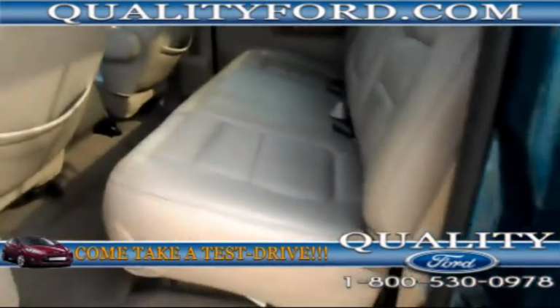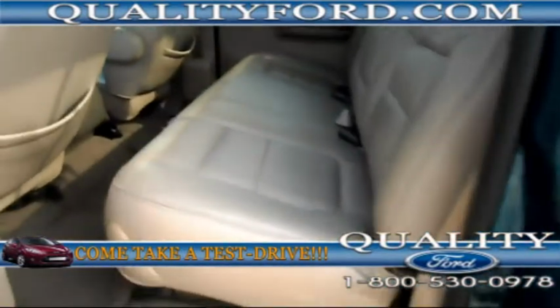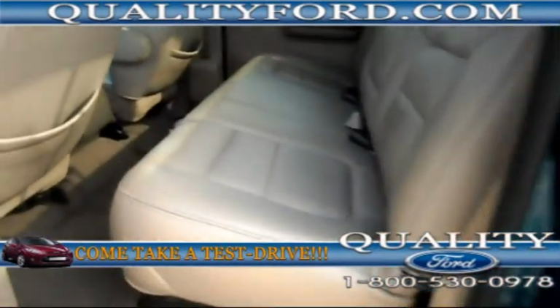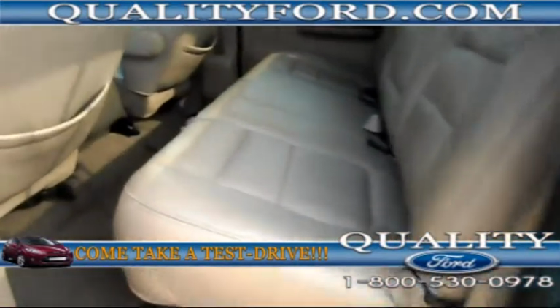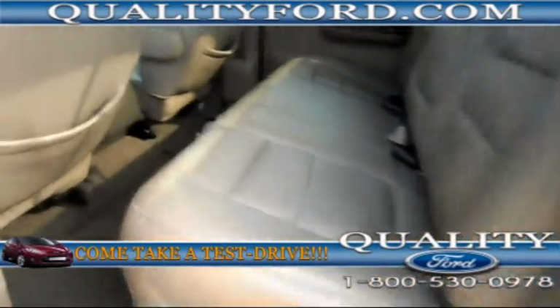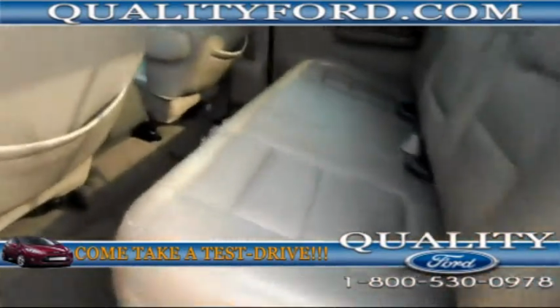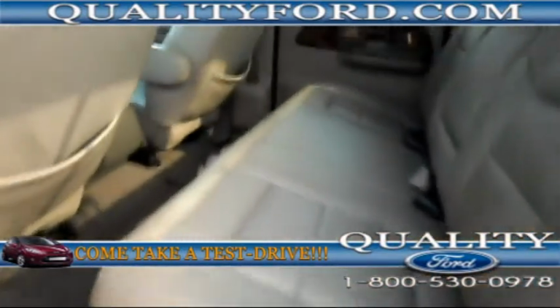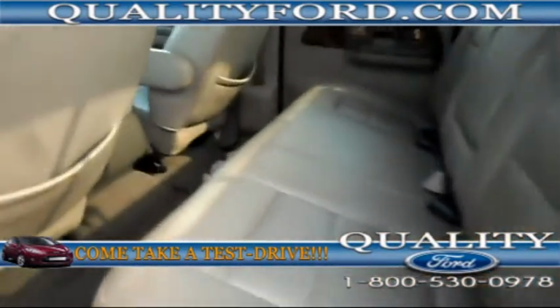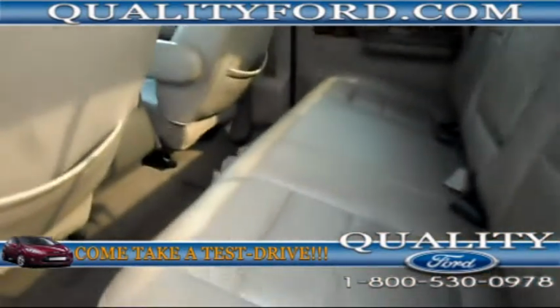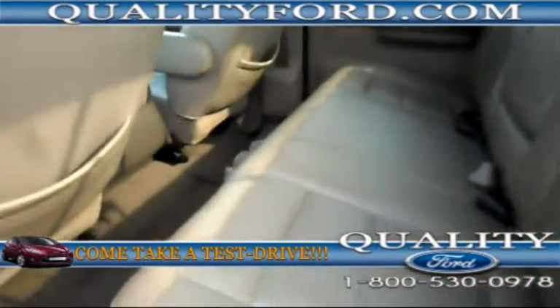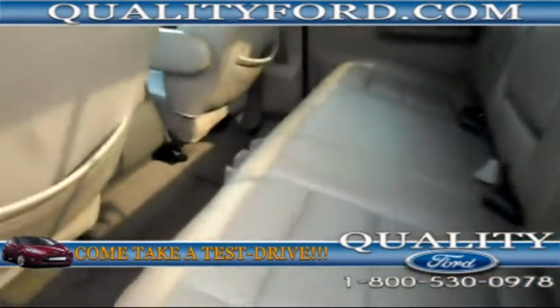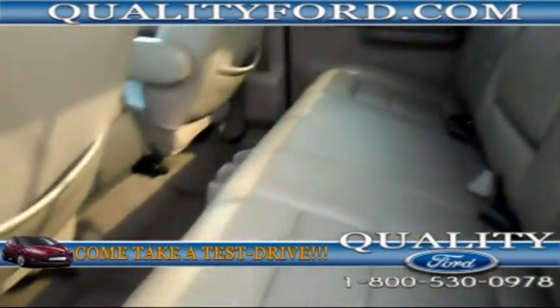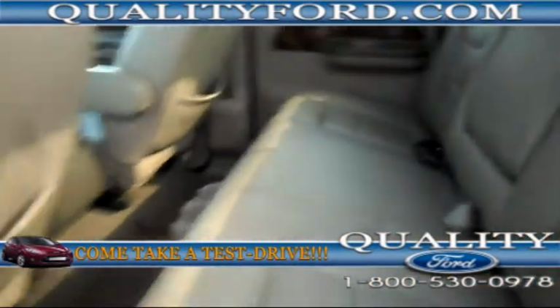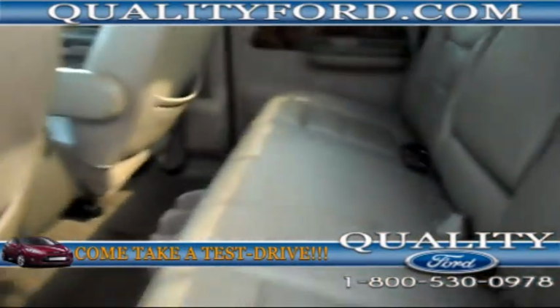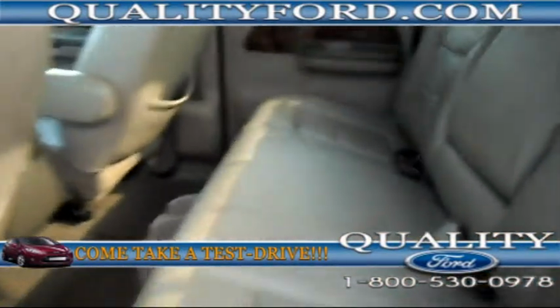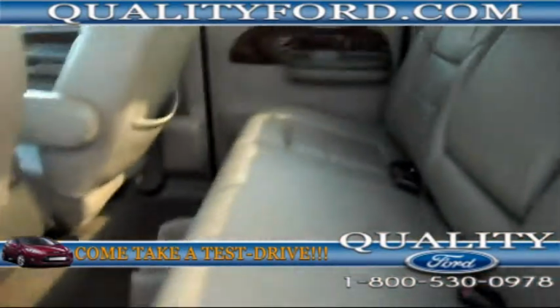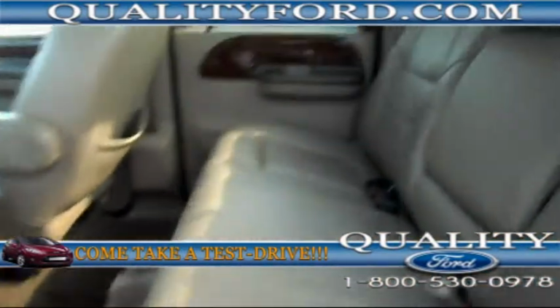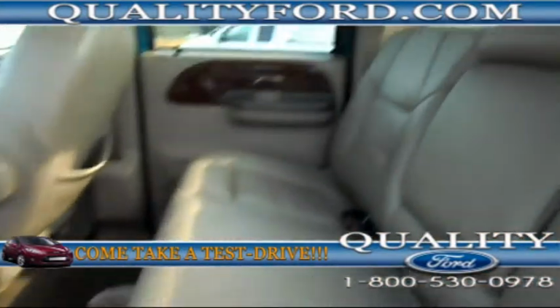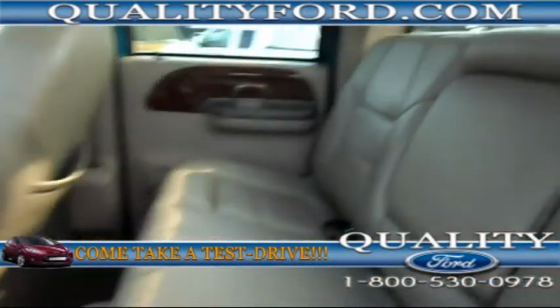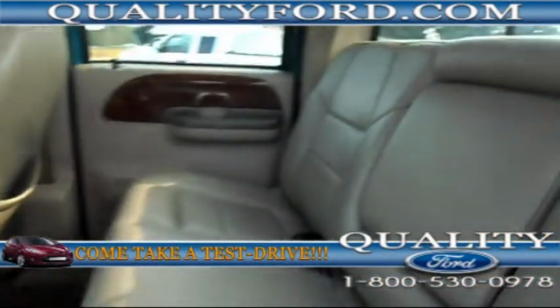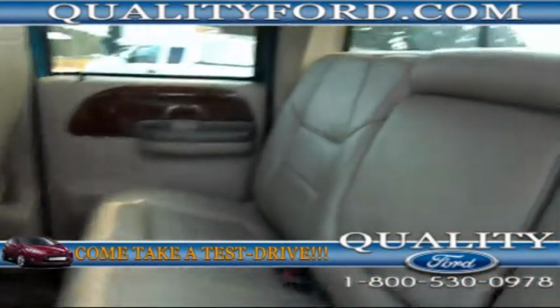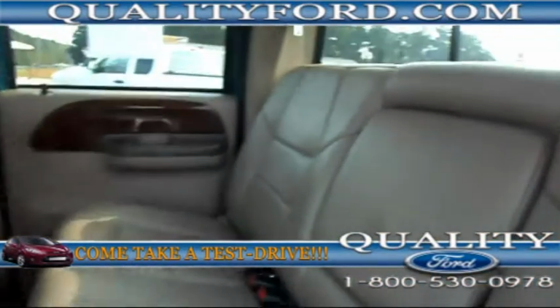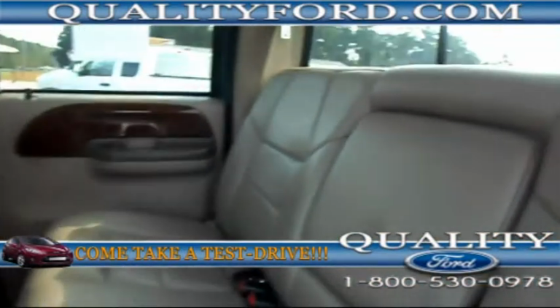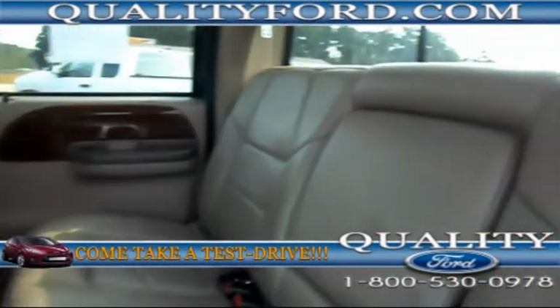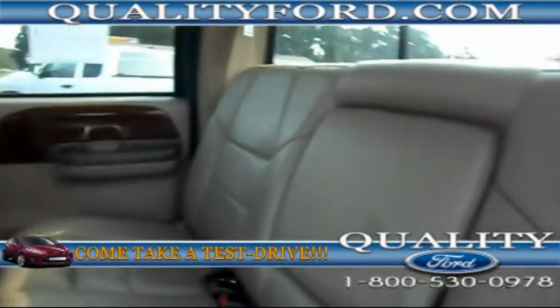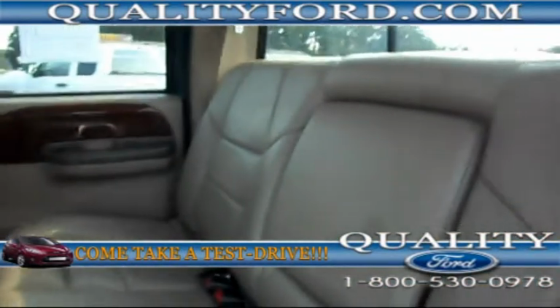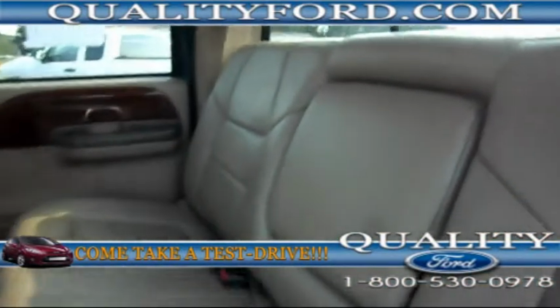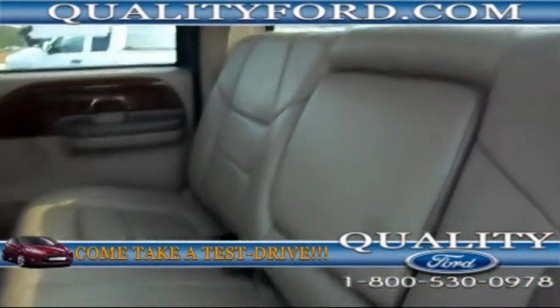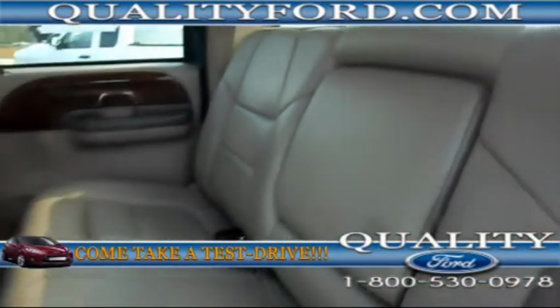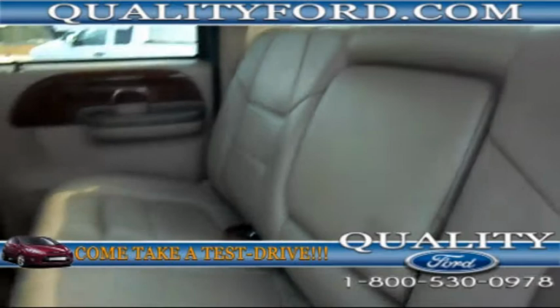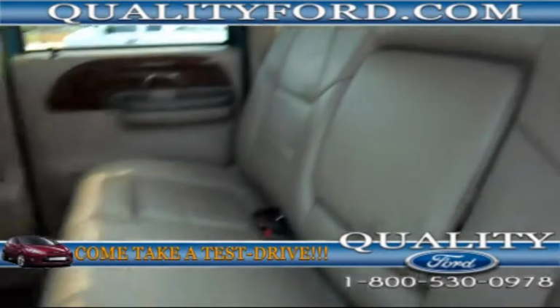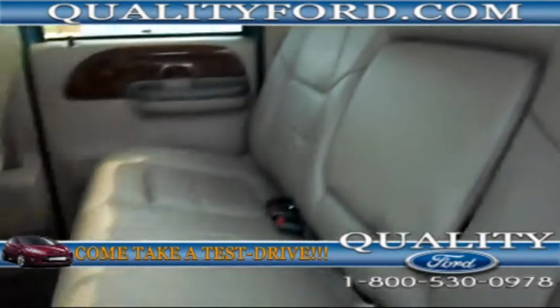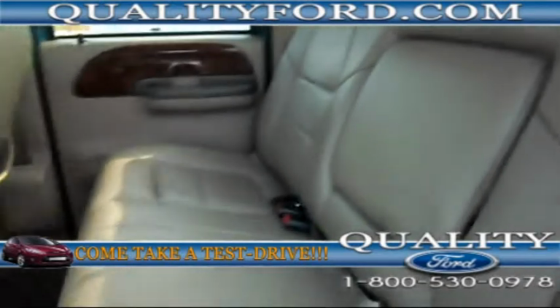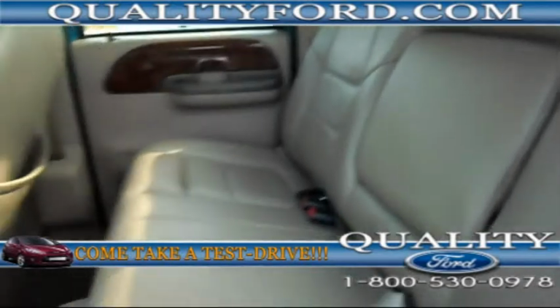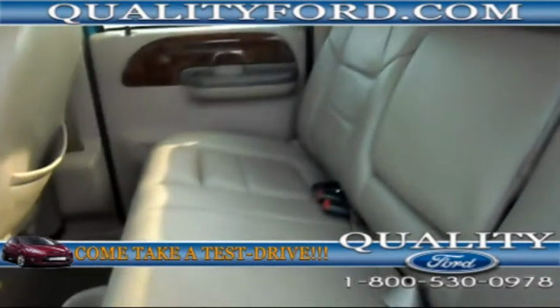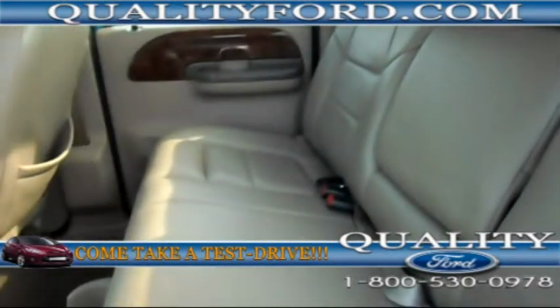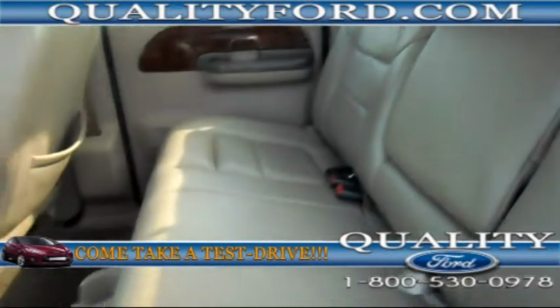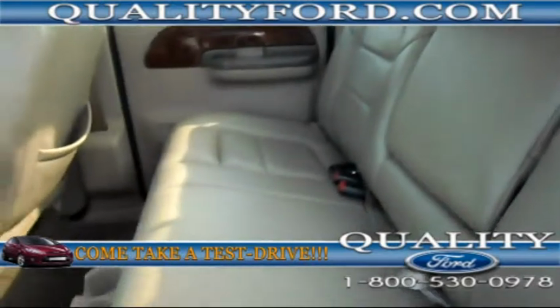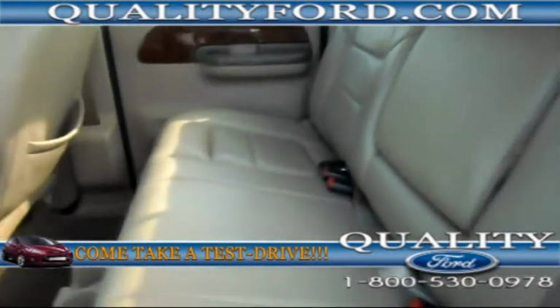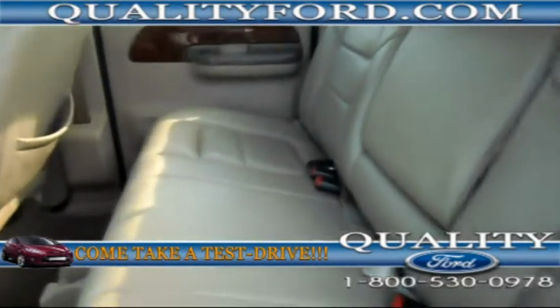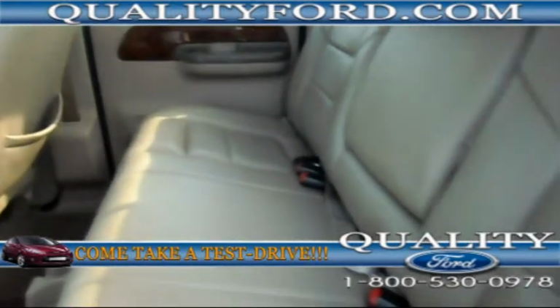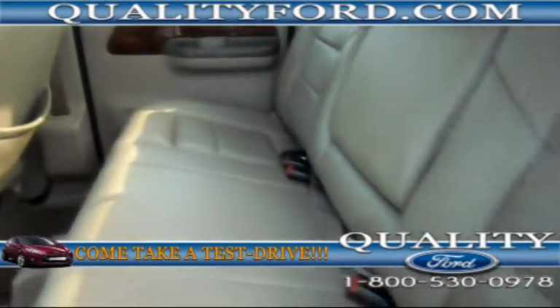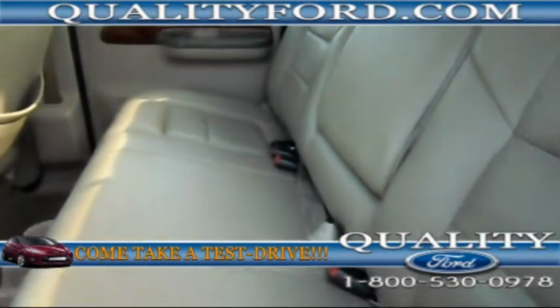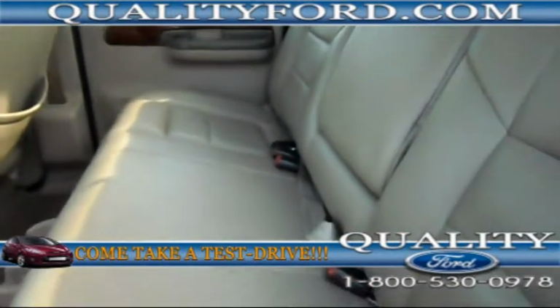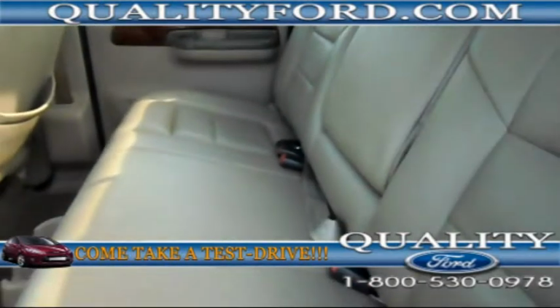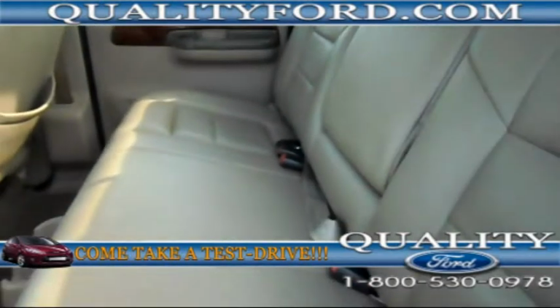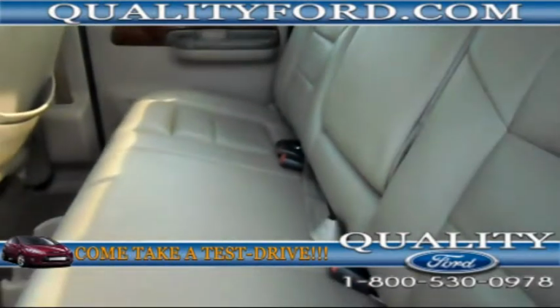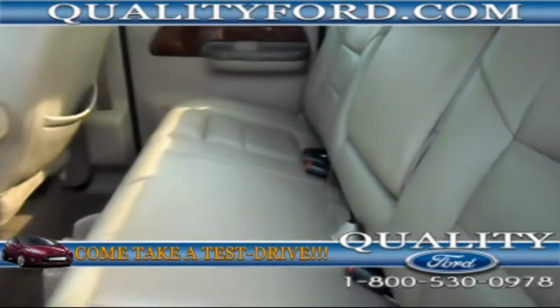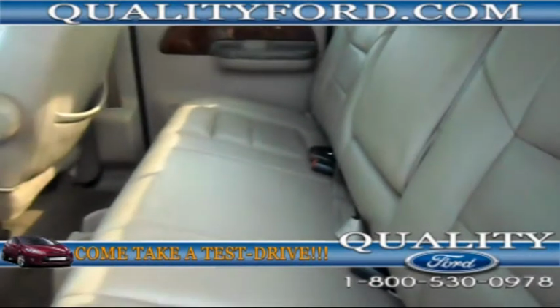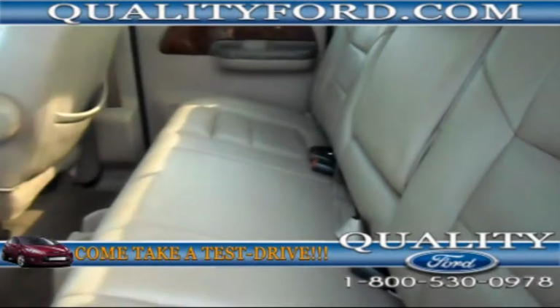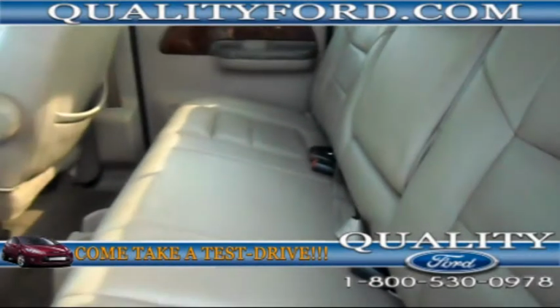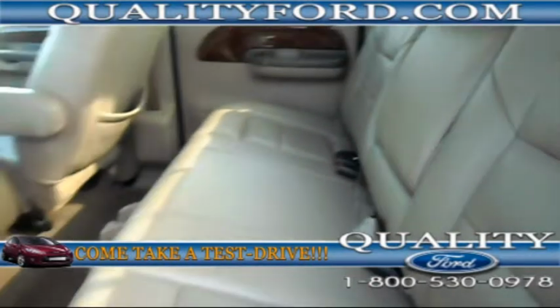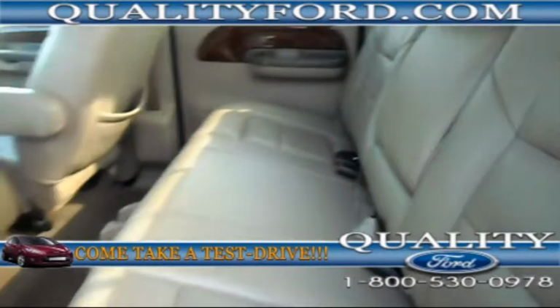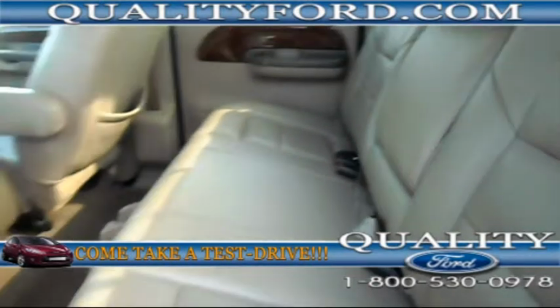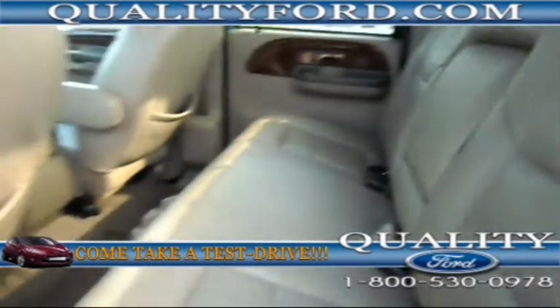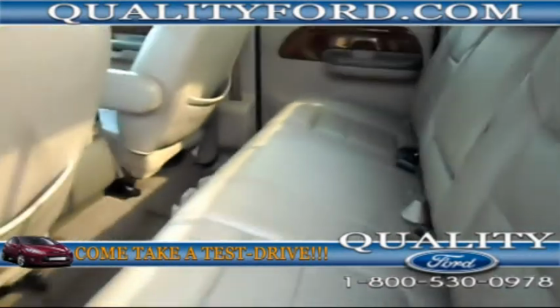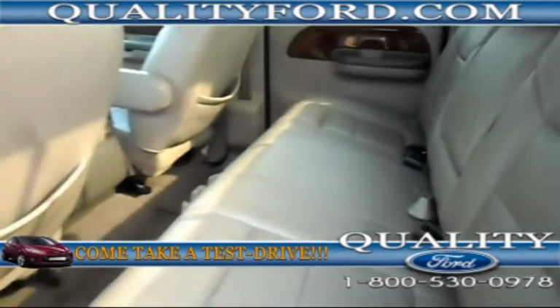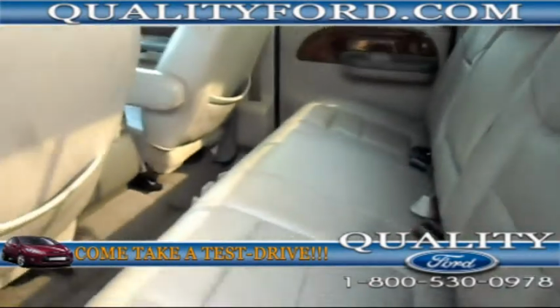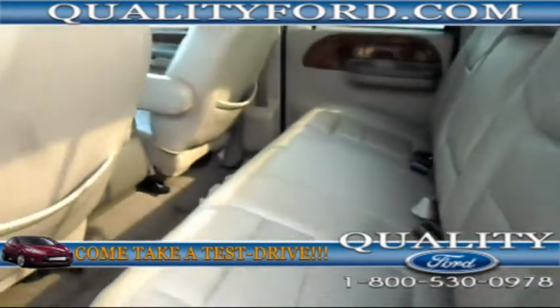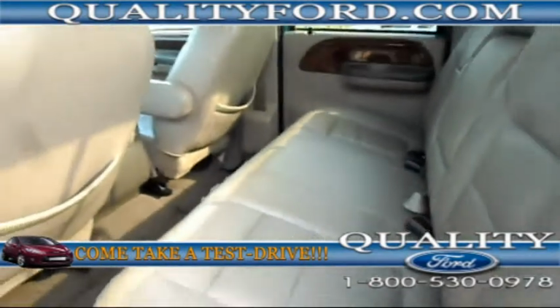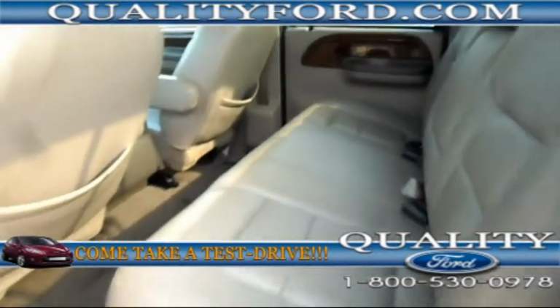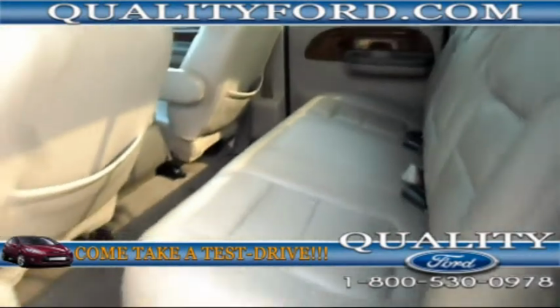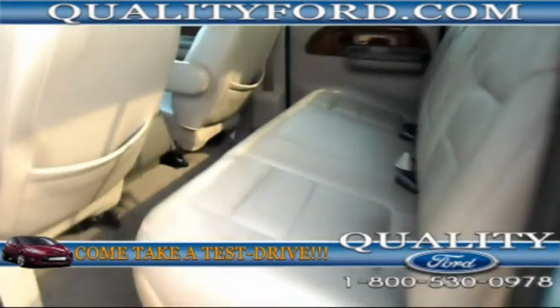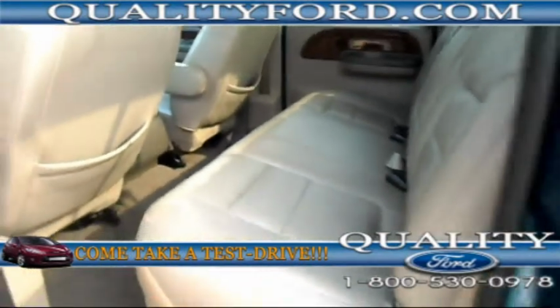We have the nice leather seats that come with the Lariat package, and for 2001 you can tell that this leather is in great condition.